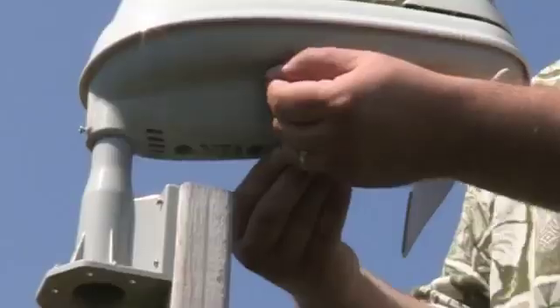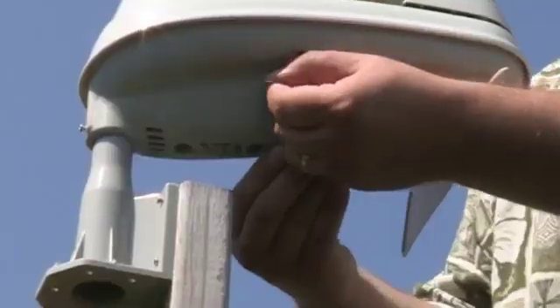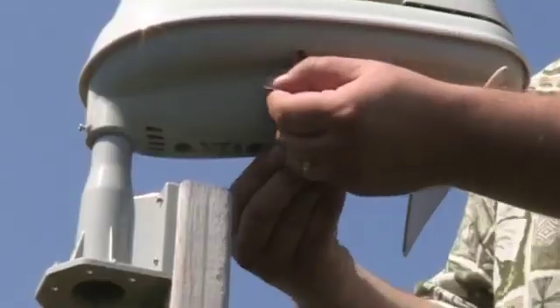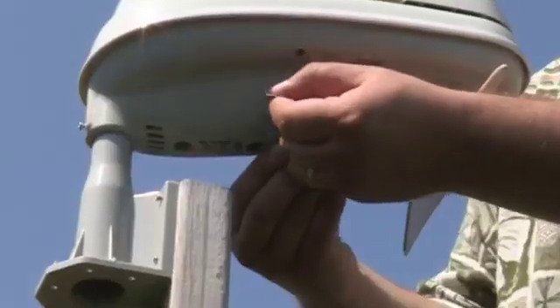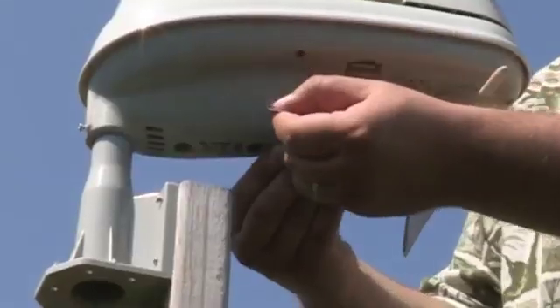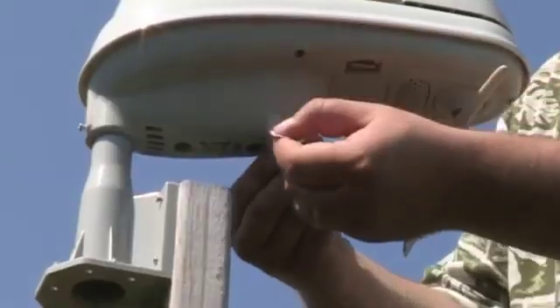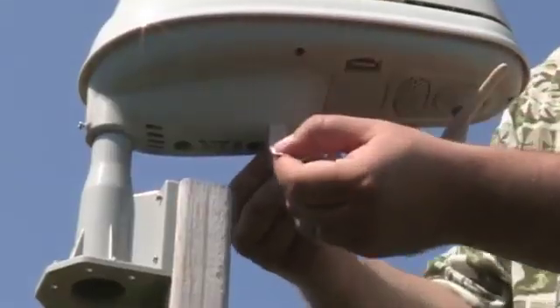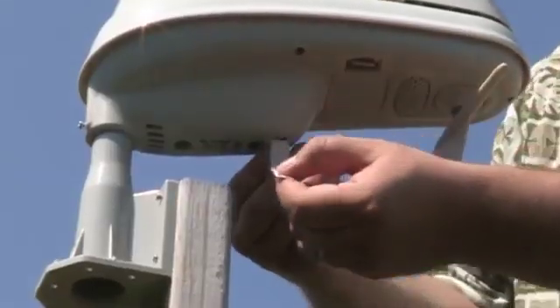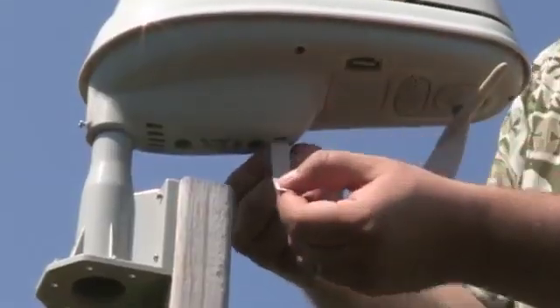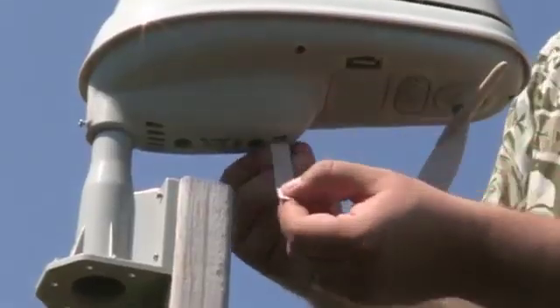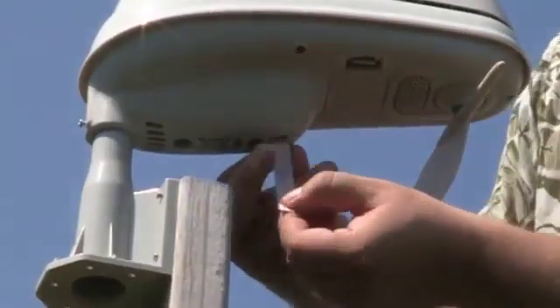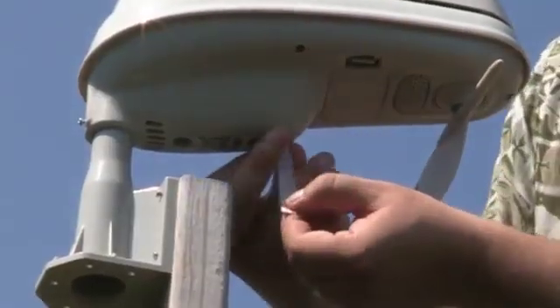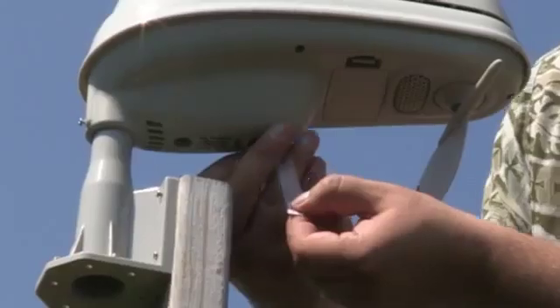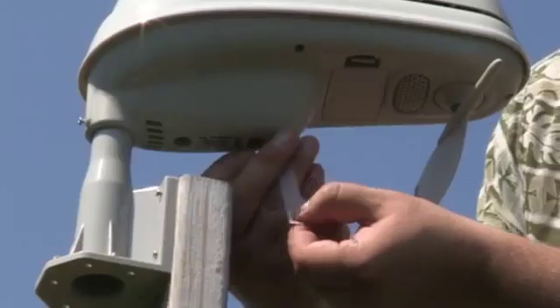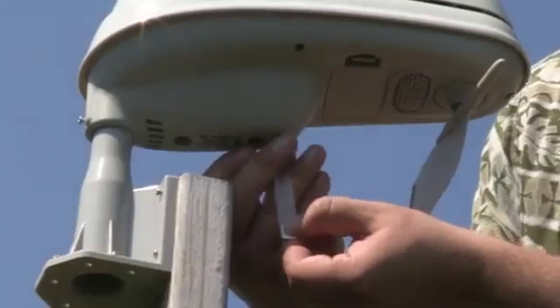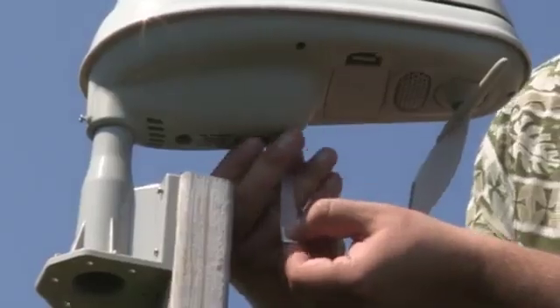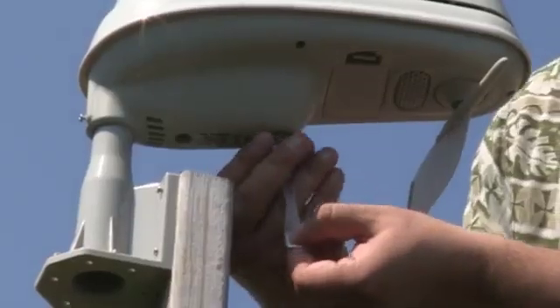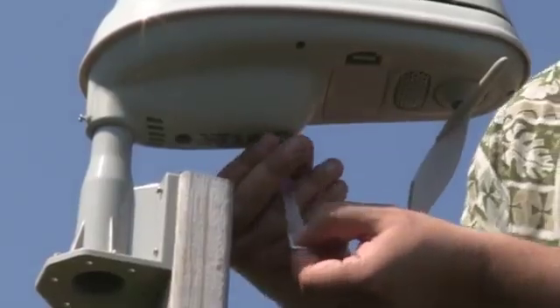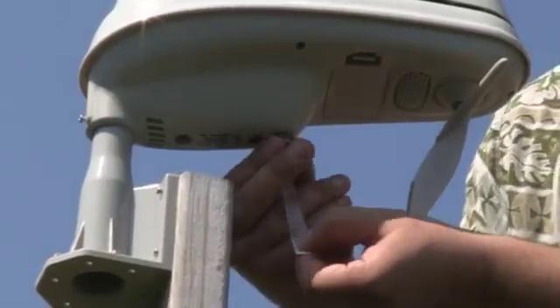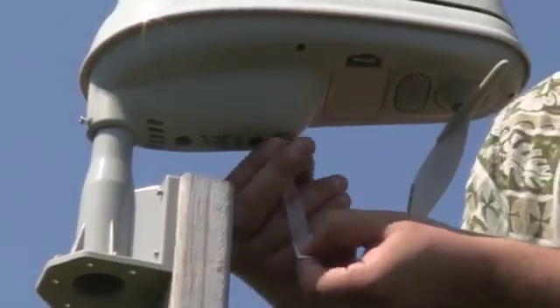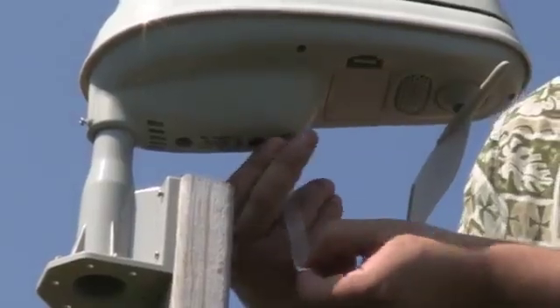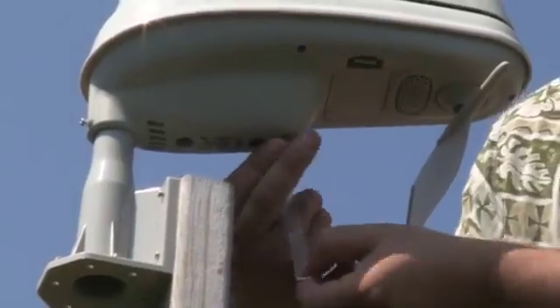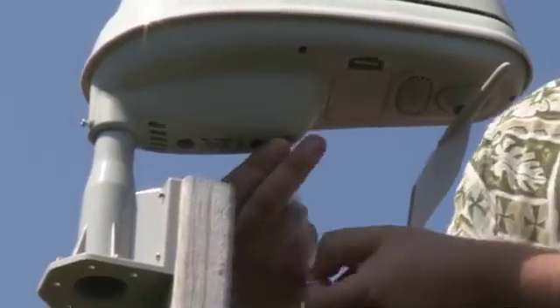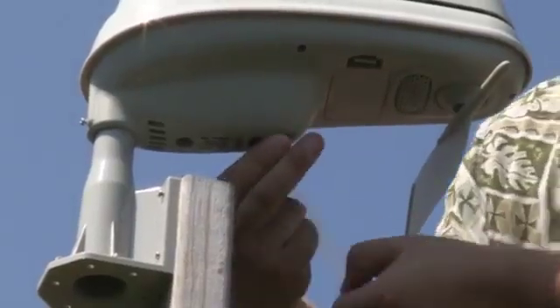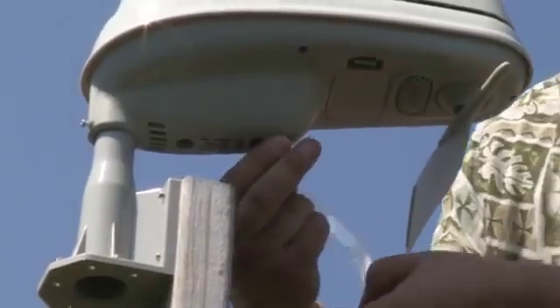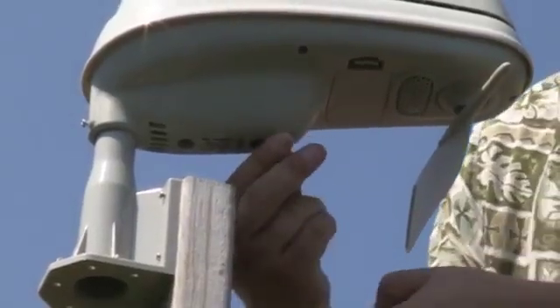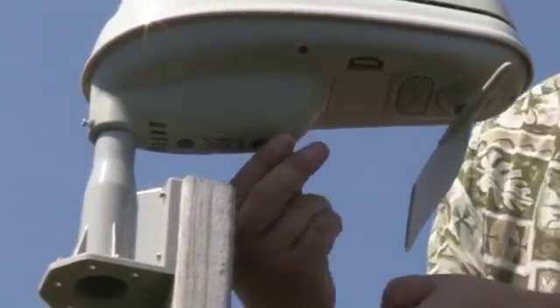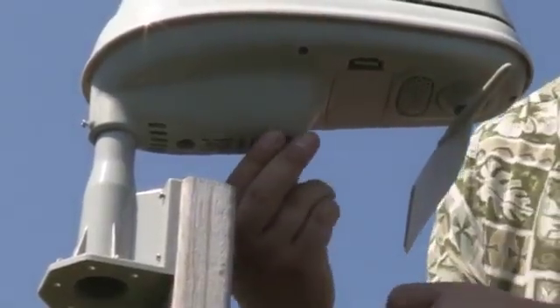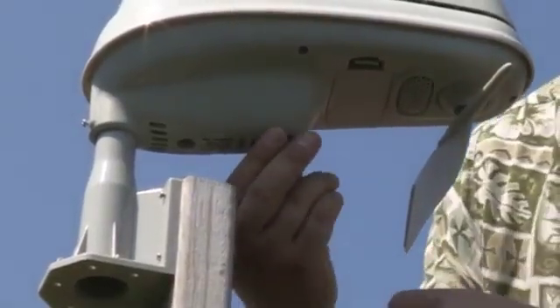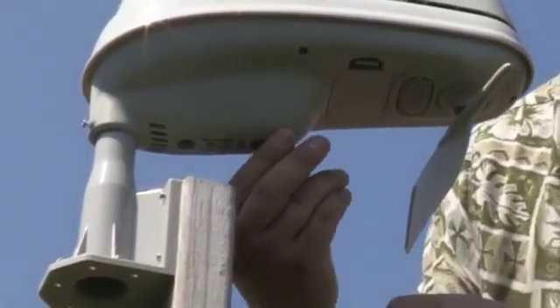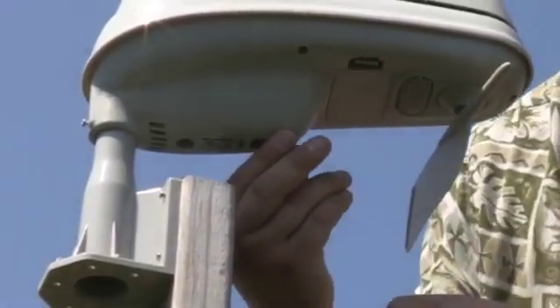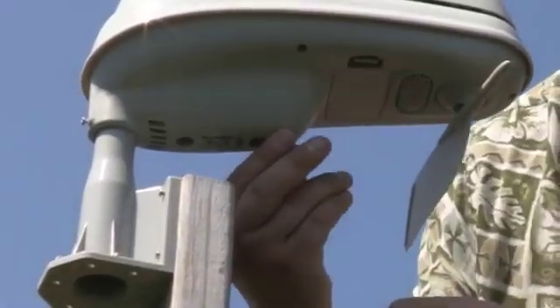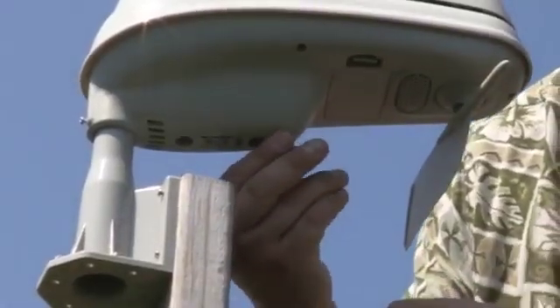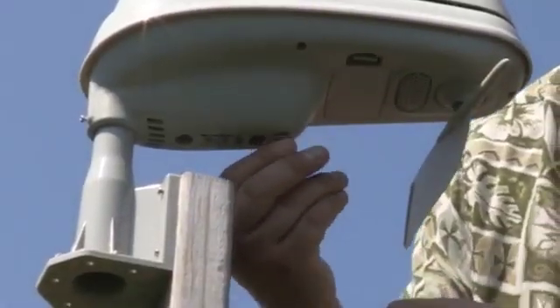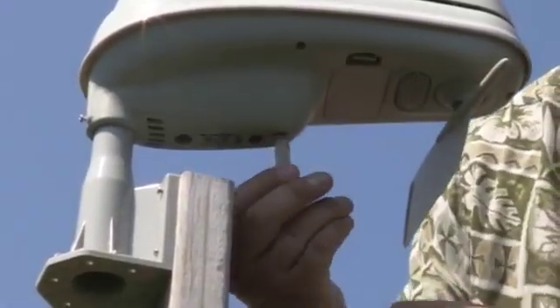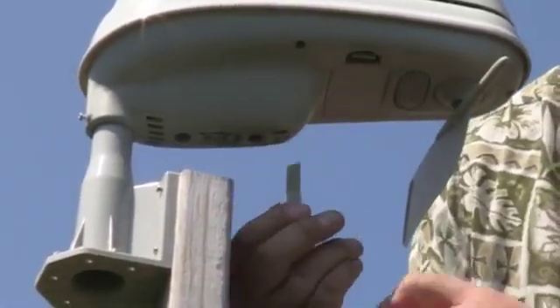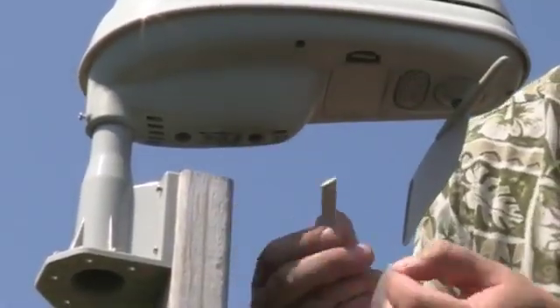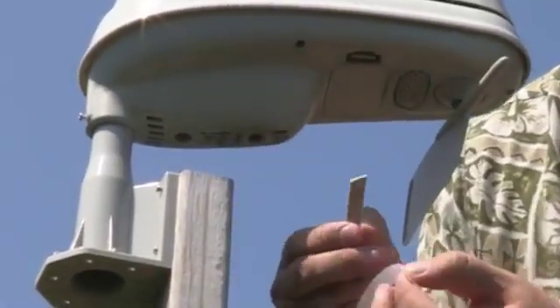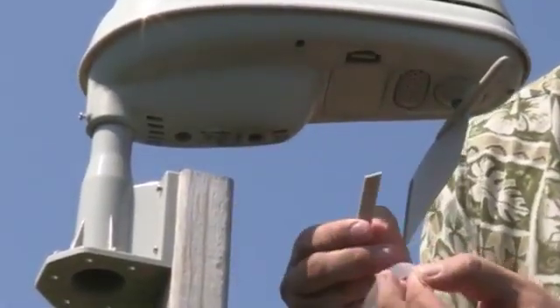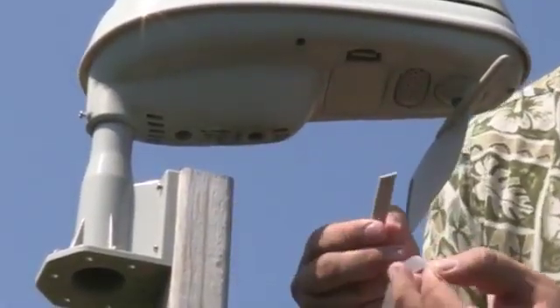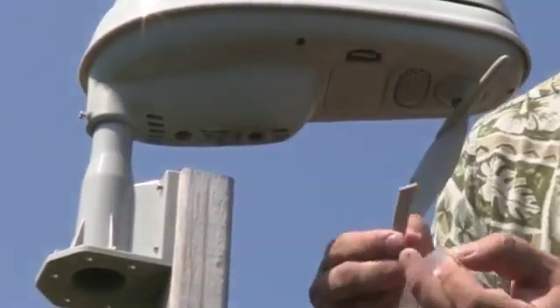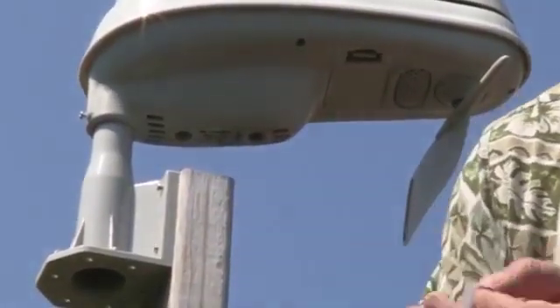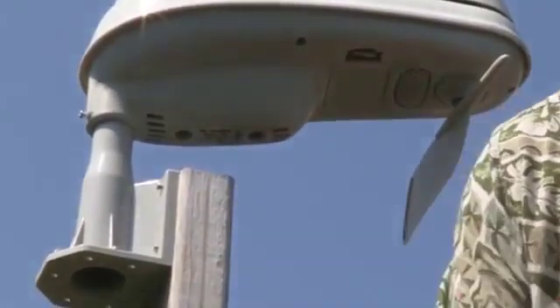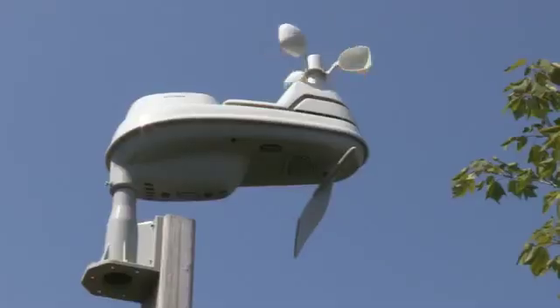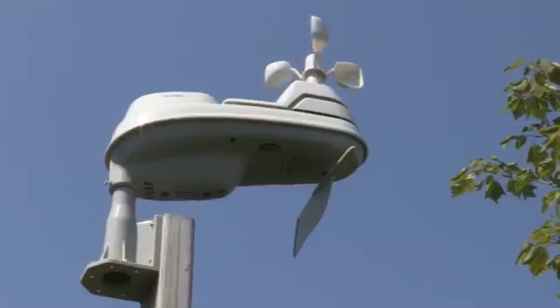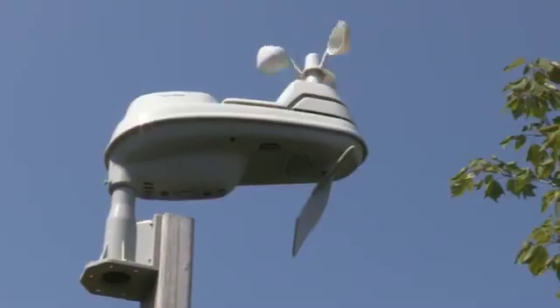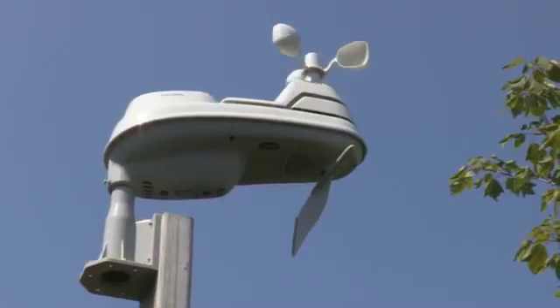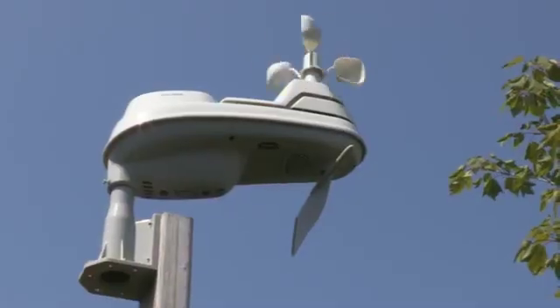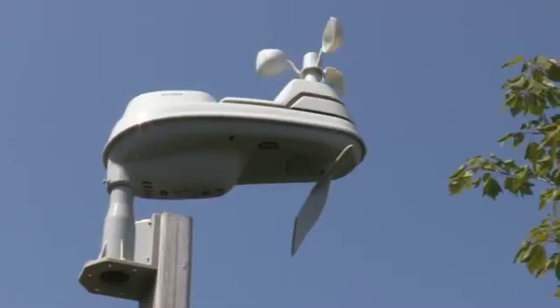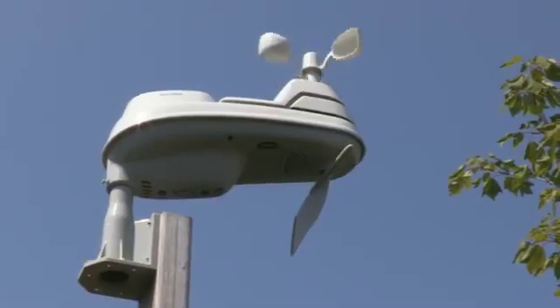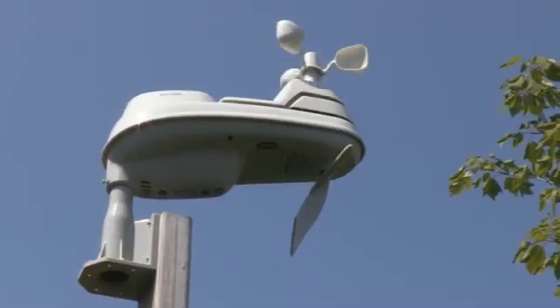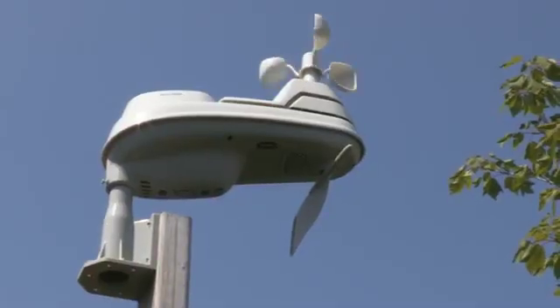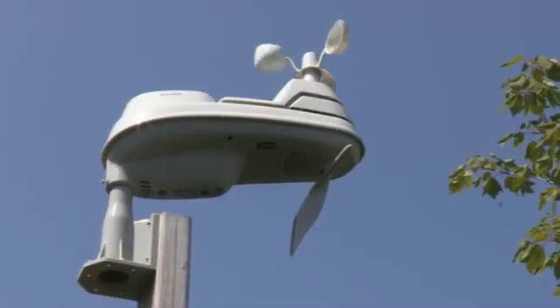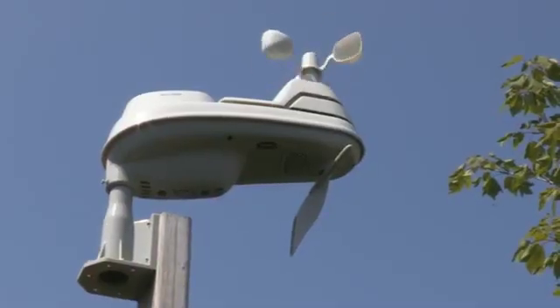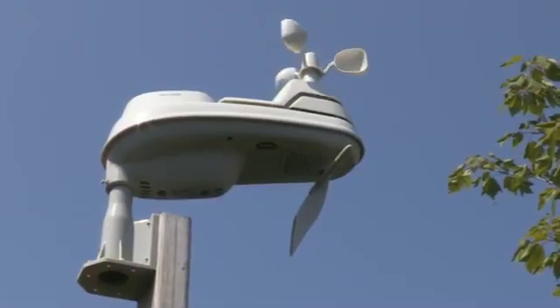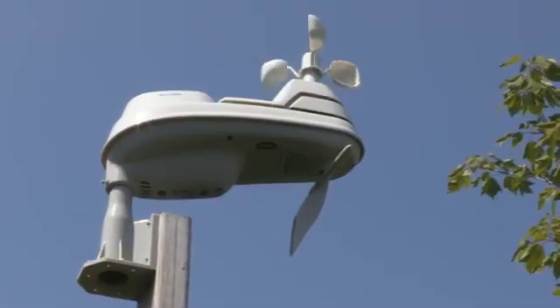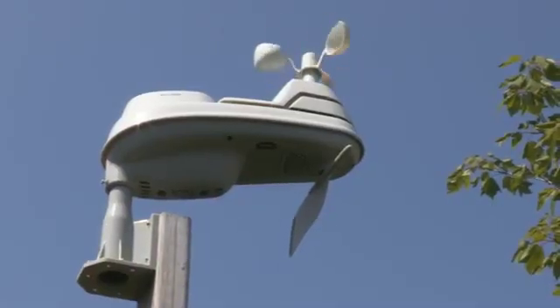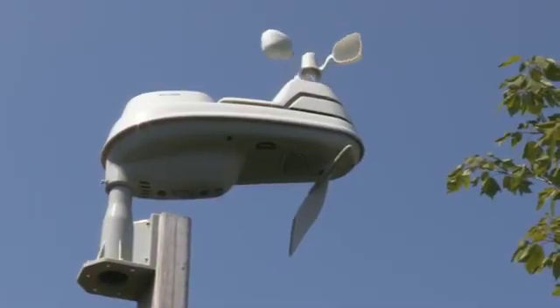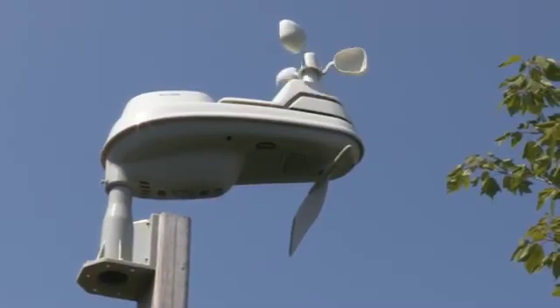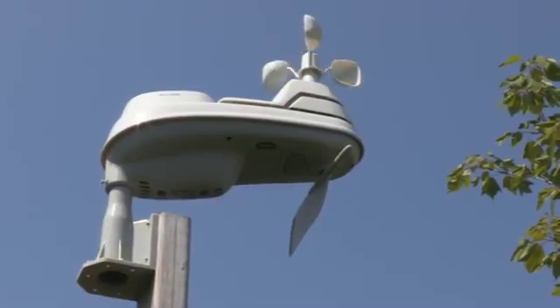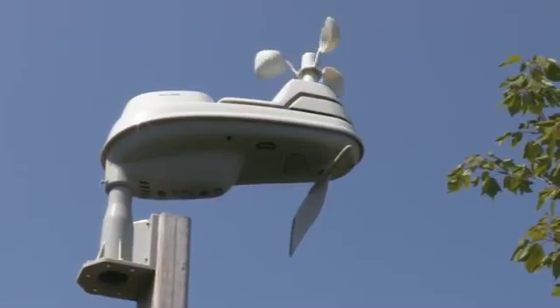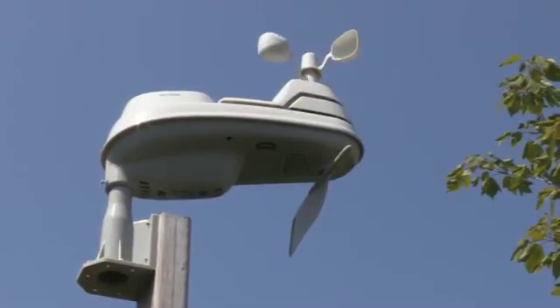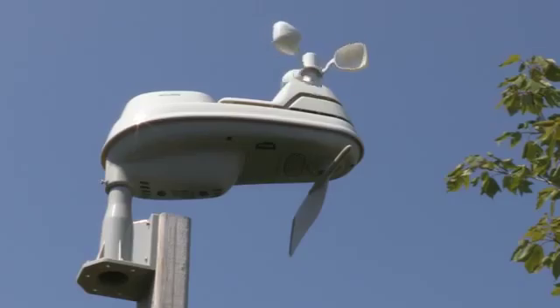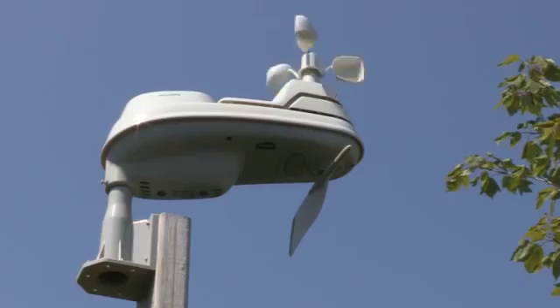Then, remove and discard the rain gauge stabilizer on the bottom of the unit. Your 5-in-1 sensor is now ready to use.